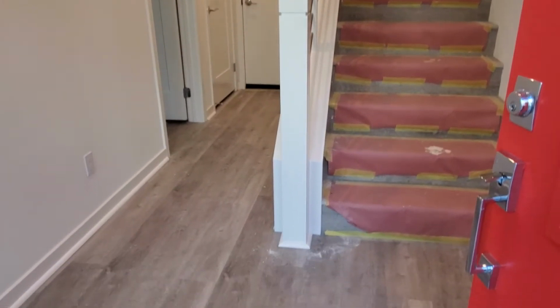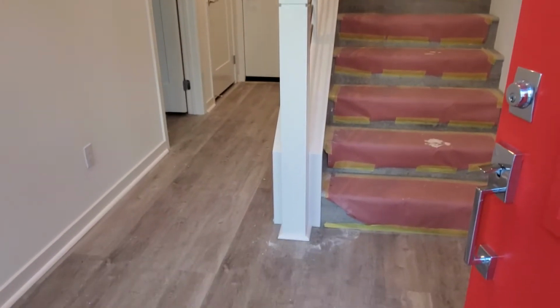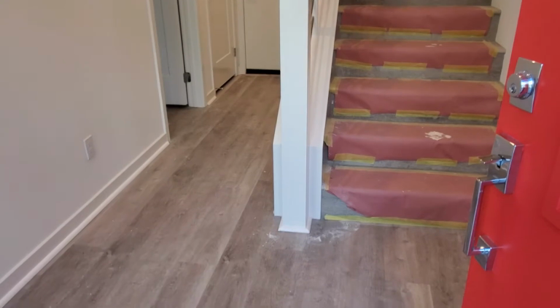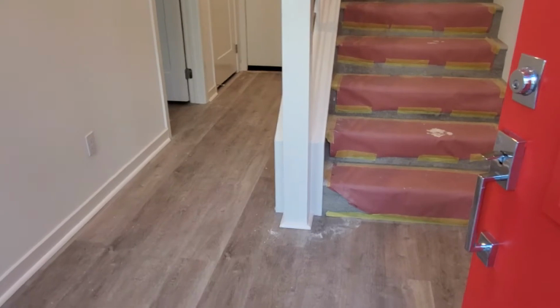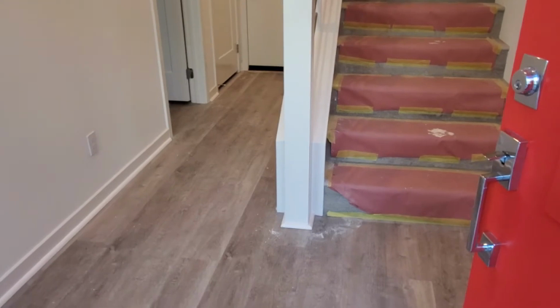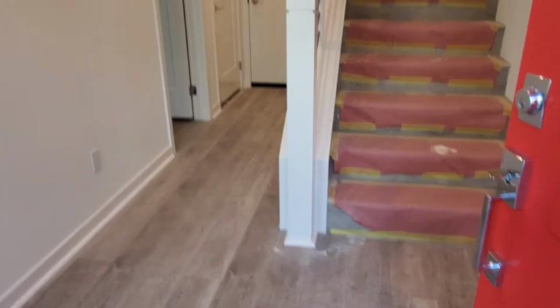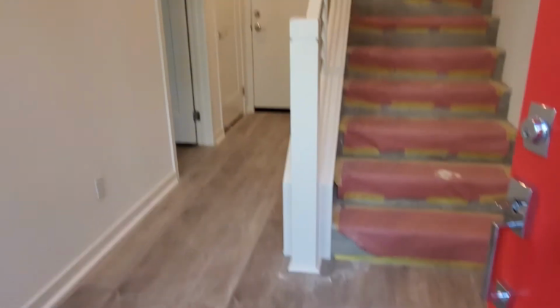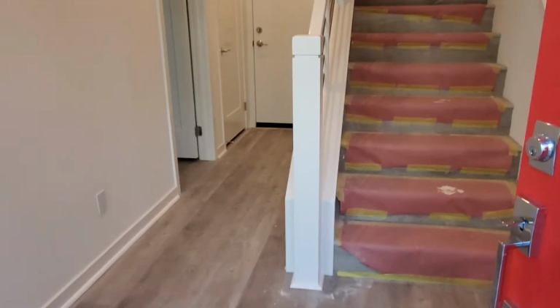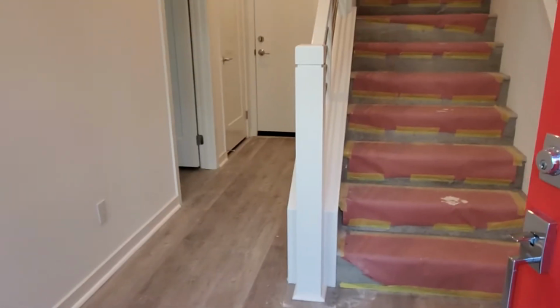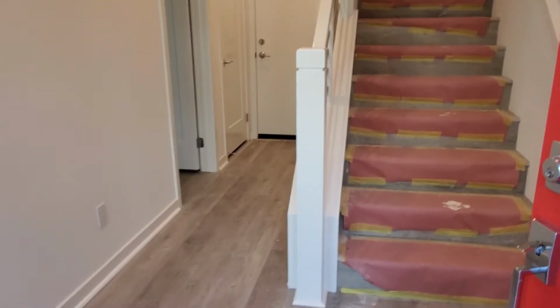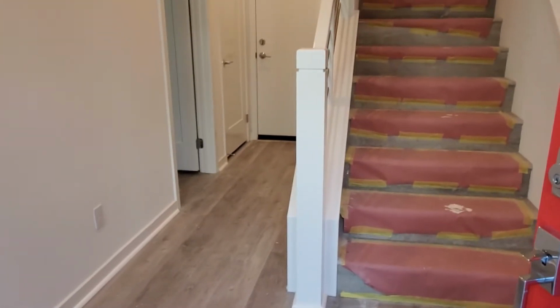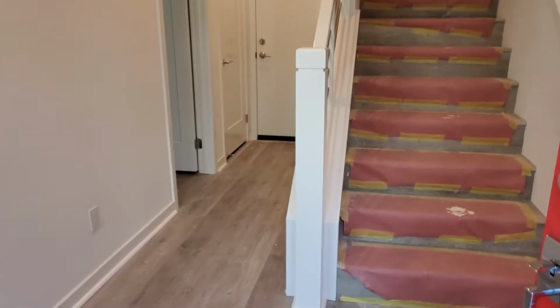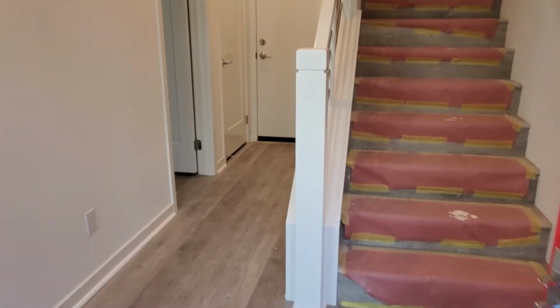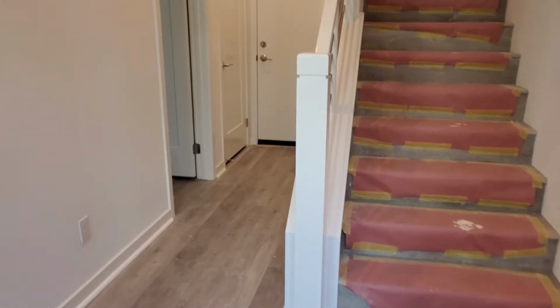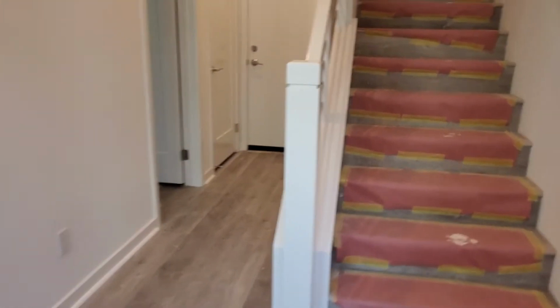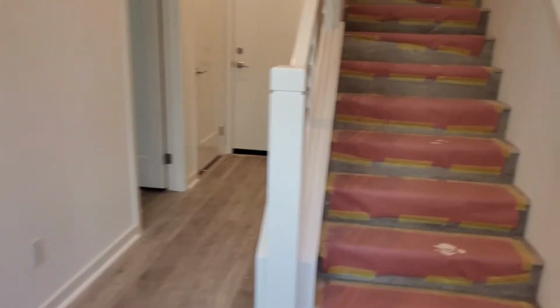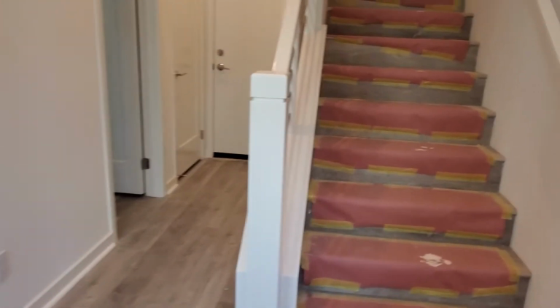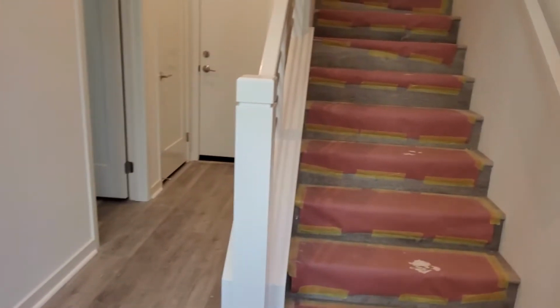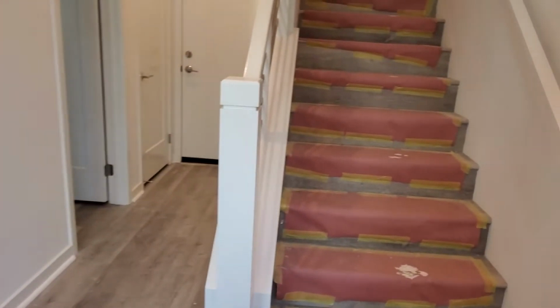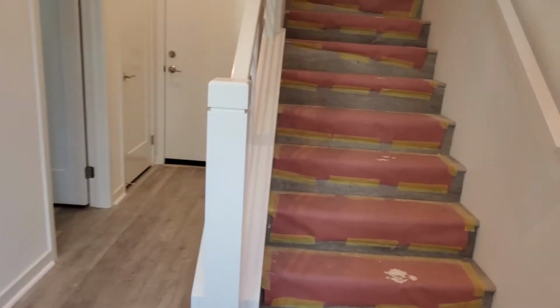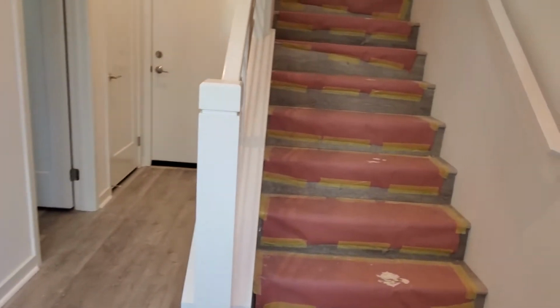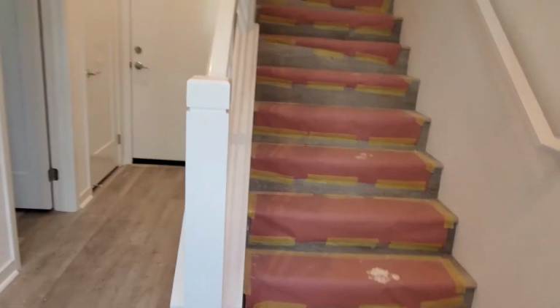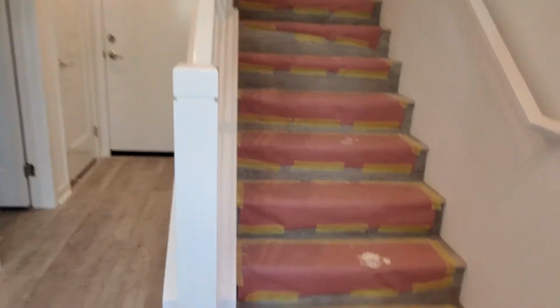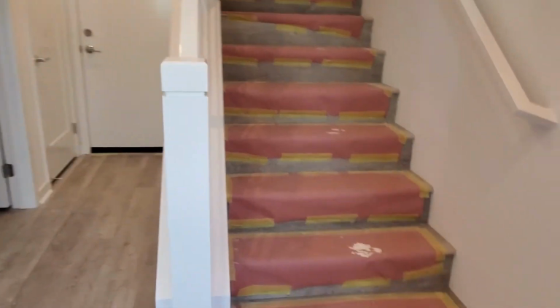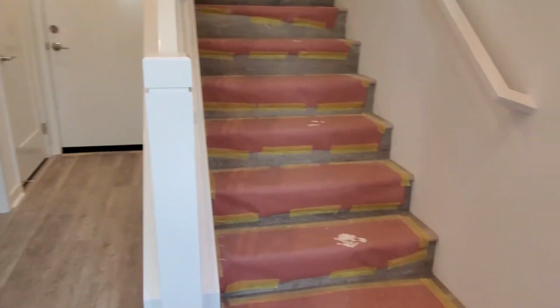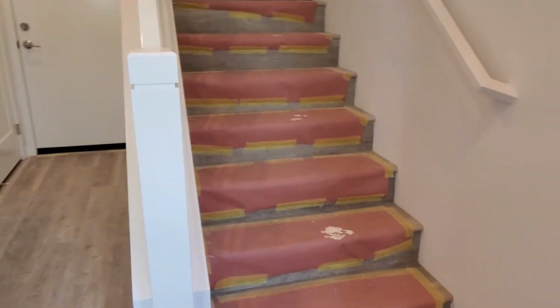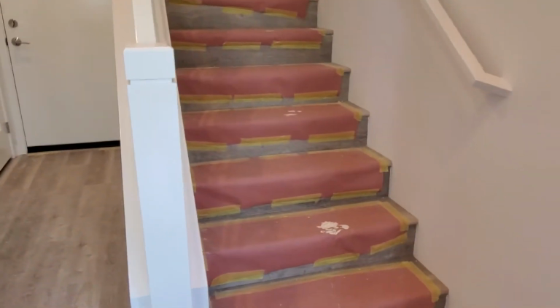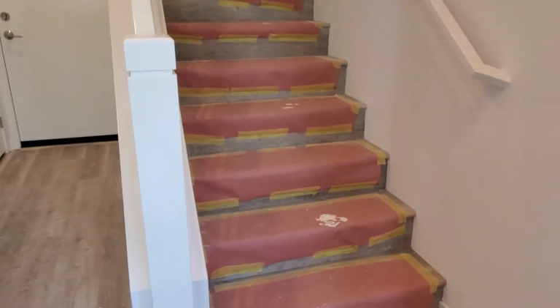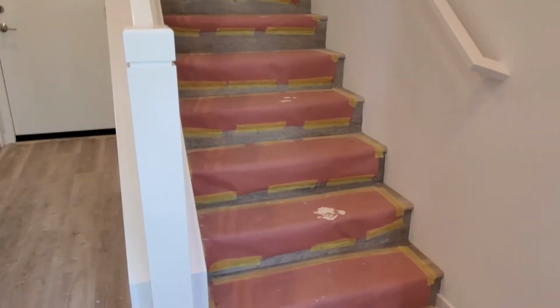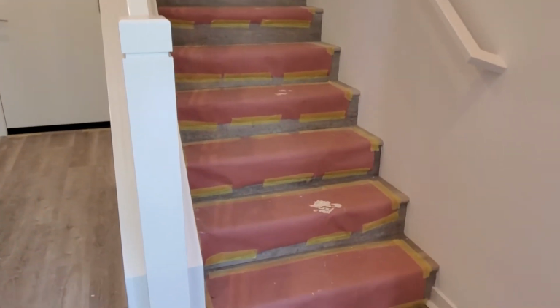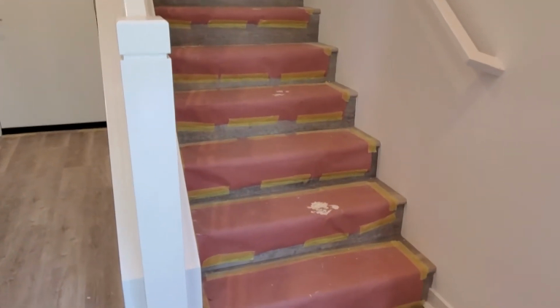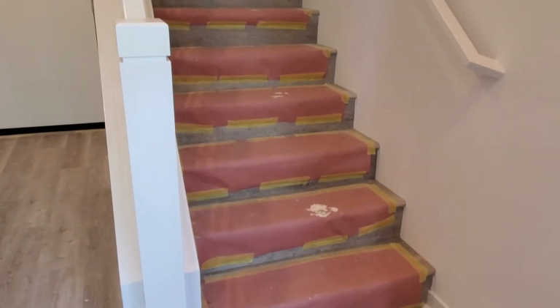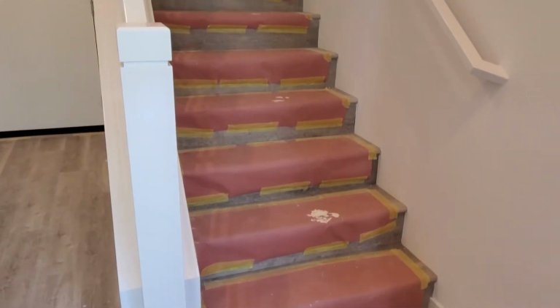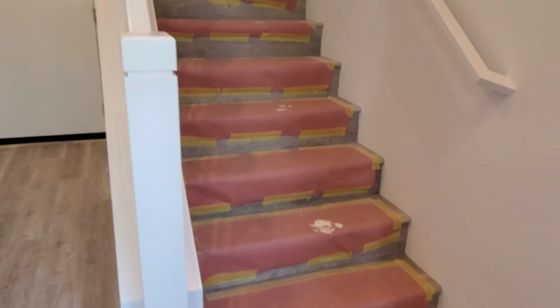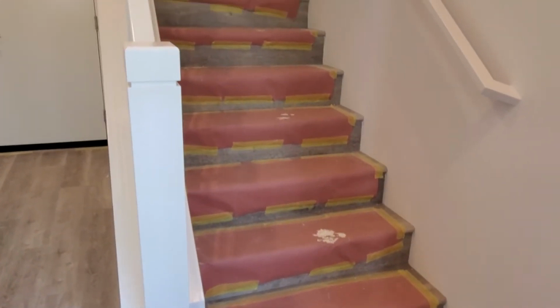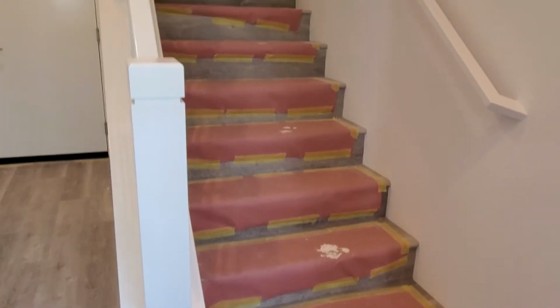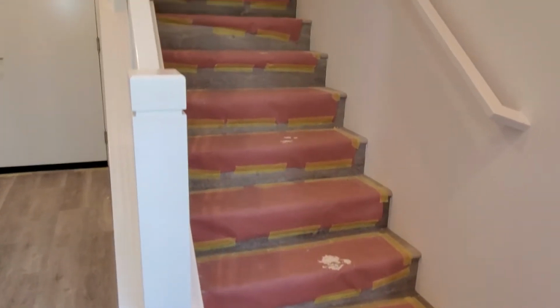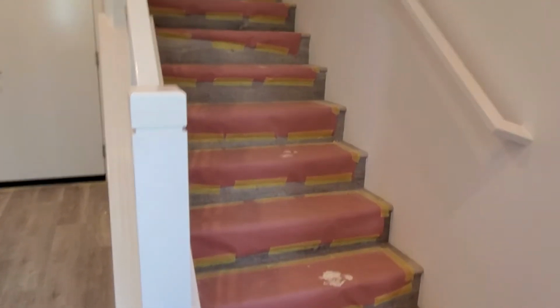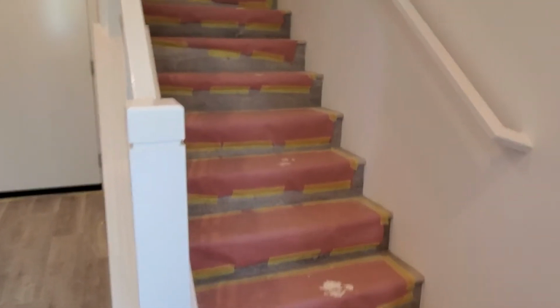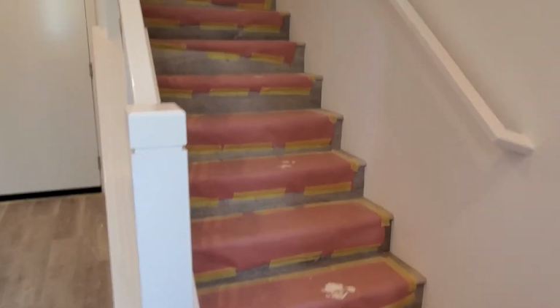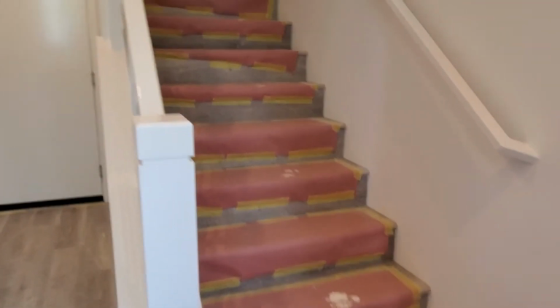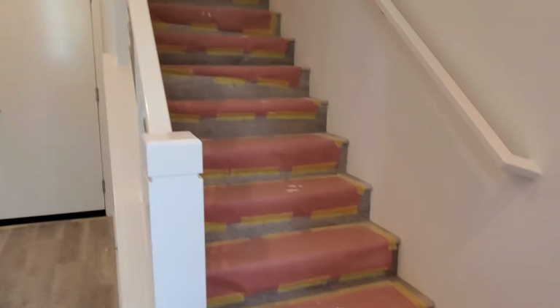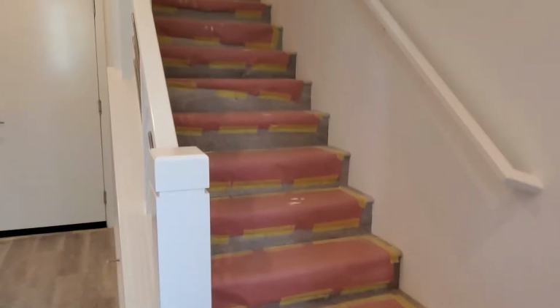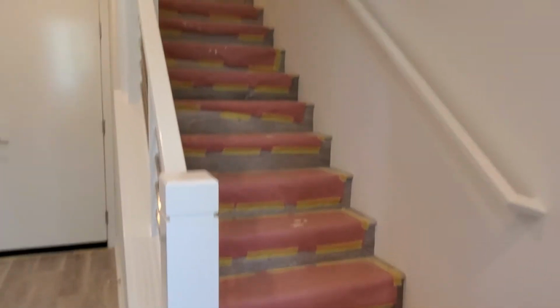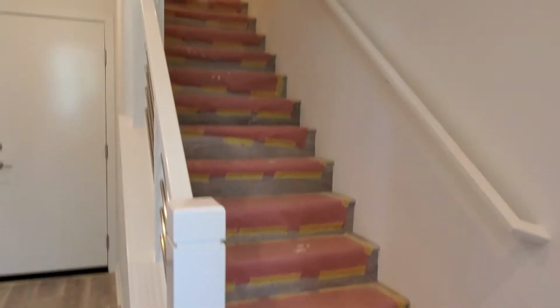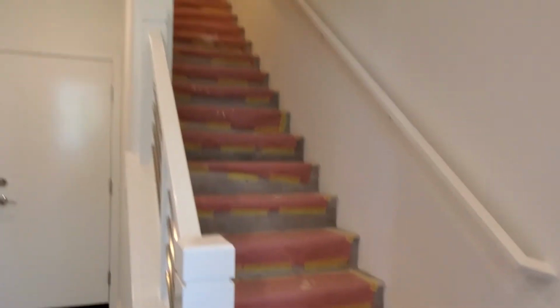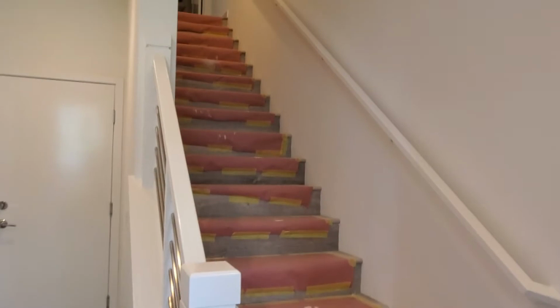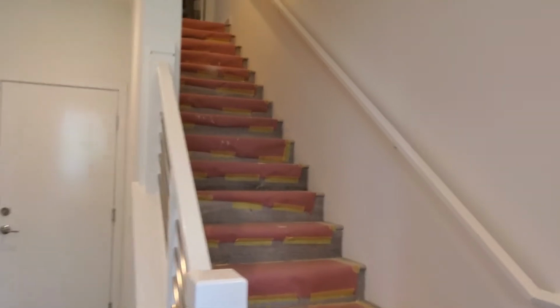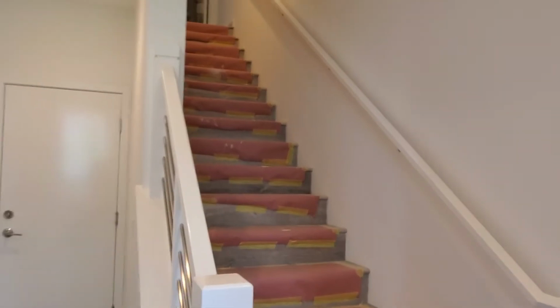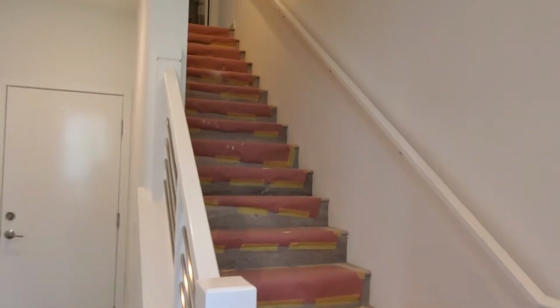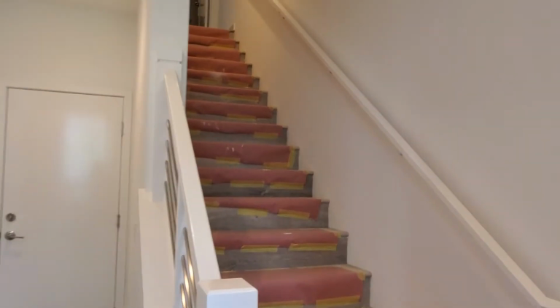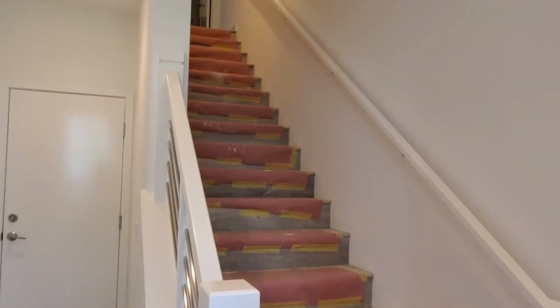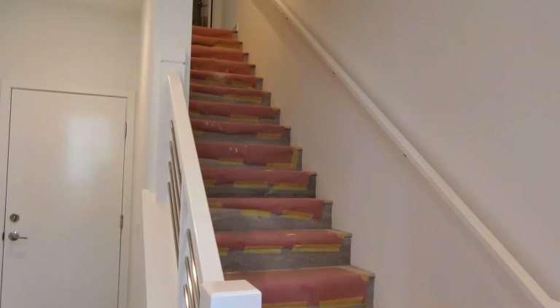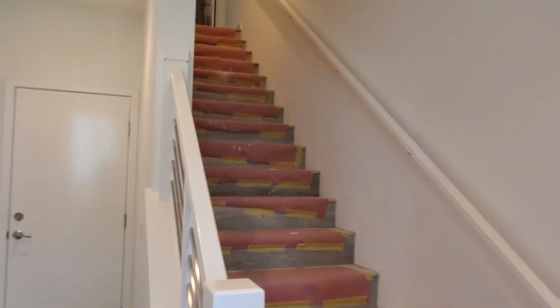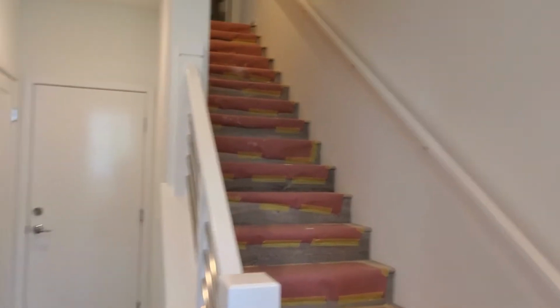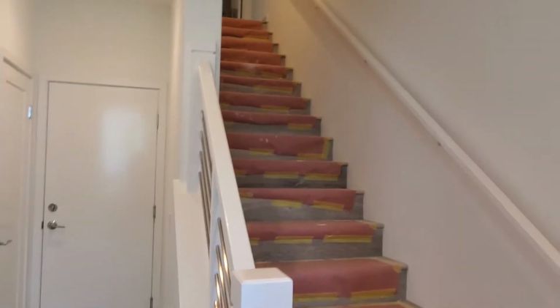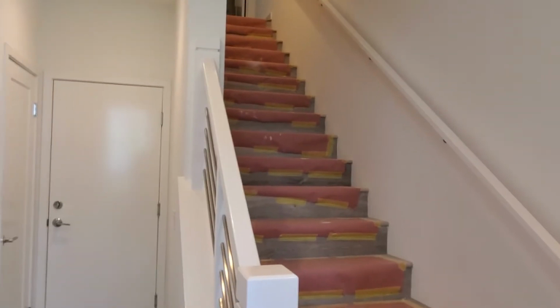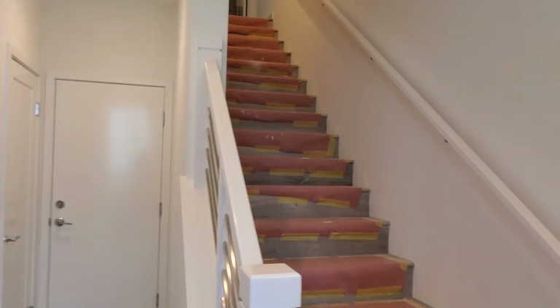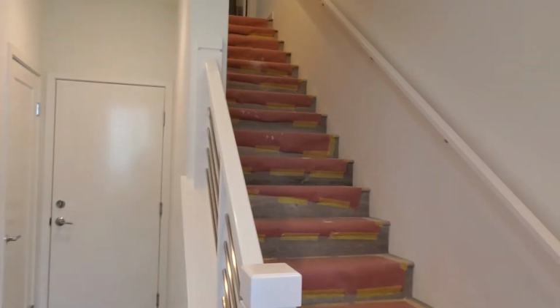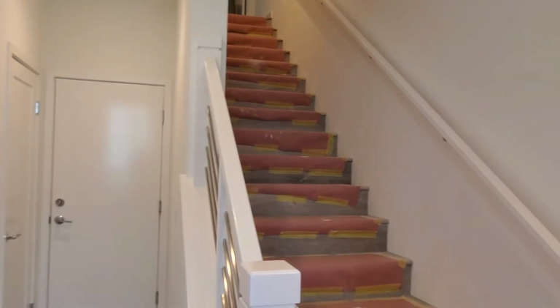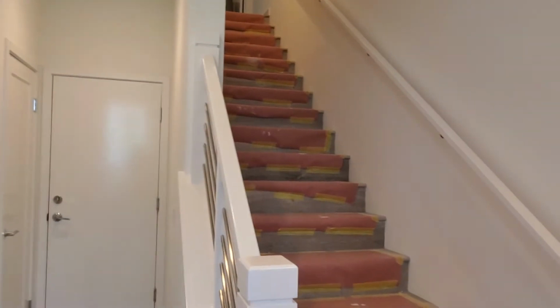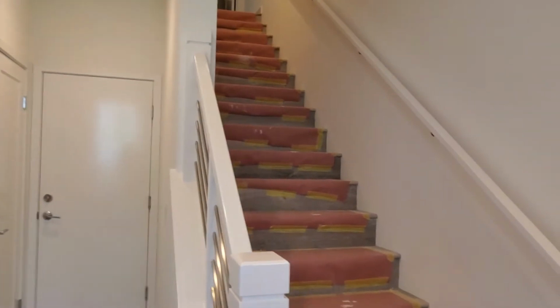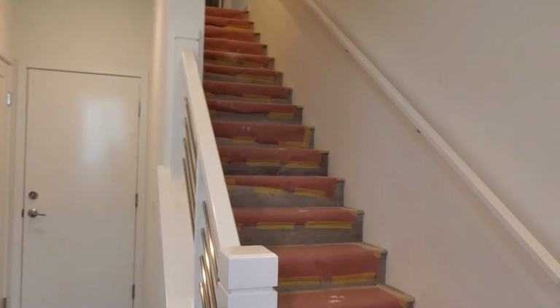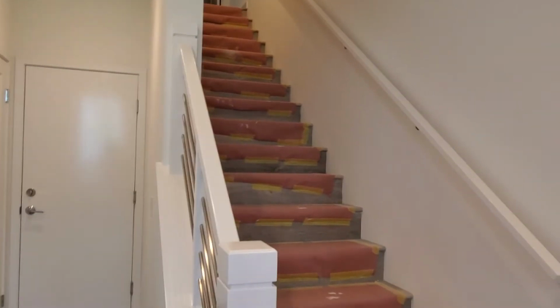So this is the entry. What you'll notice on the stairs — this is just paper that they have covering the stairs to protect it while the guys are working in here.